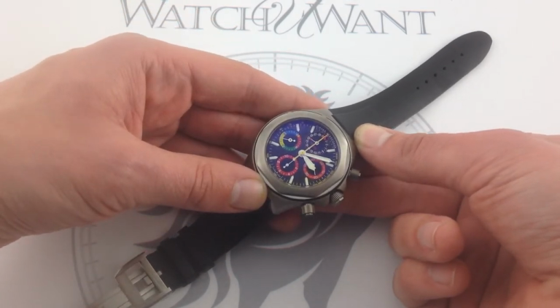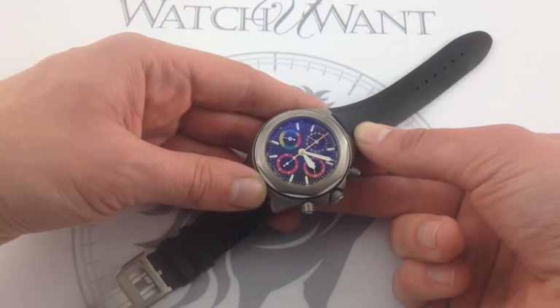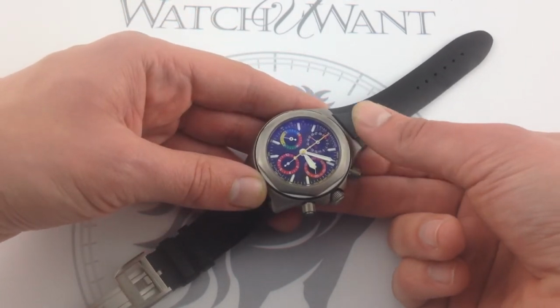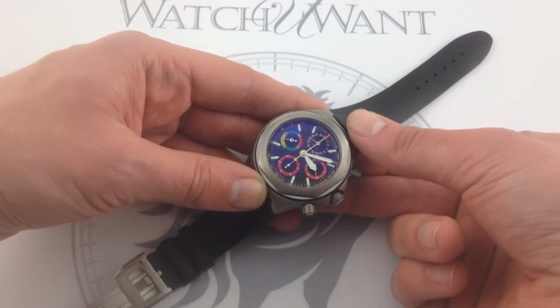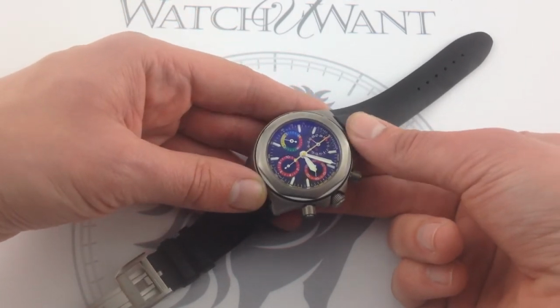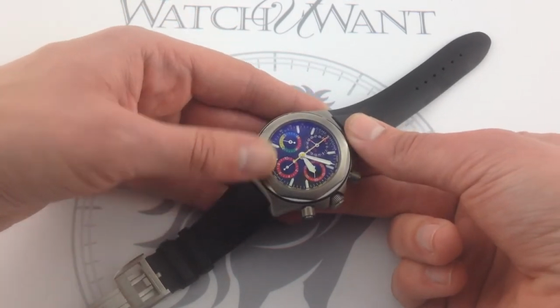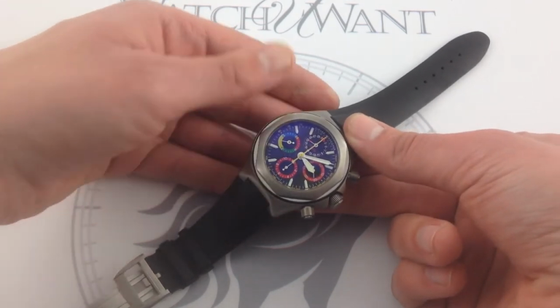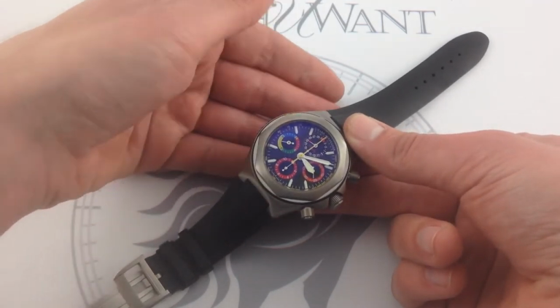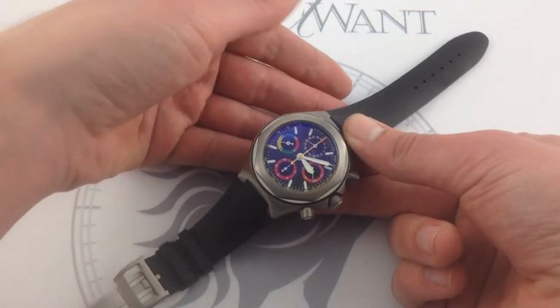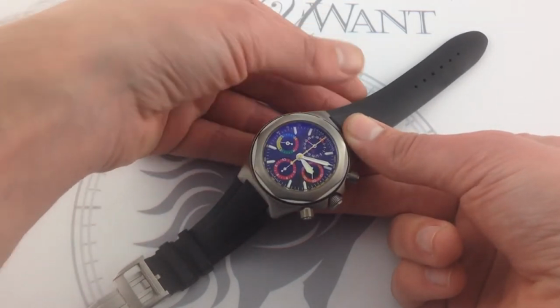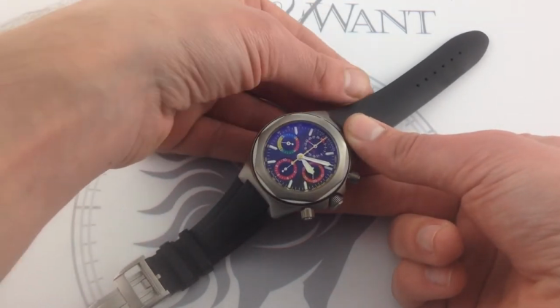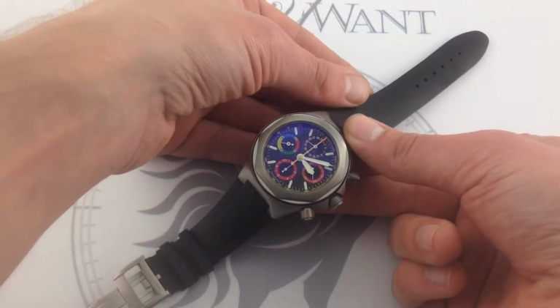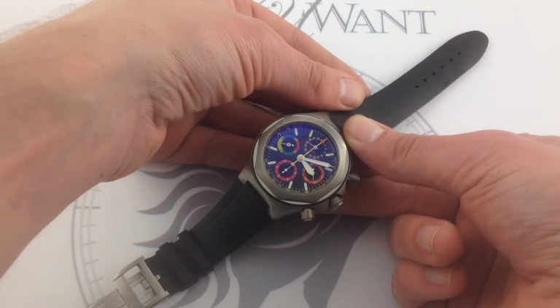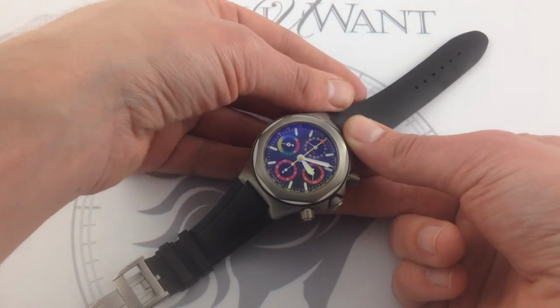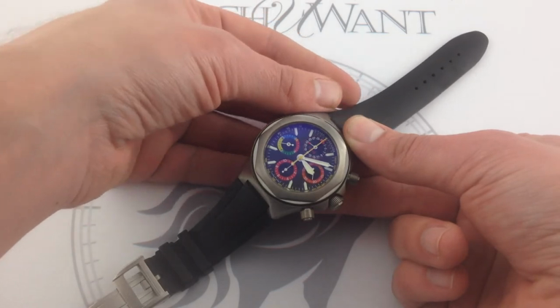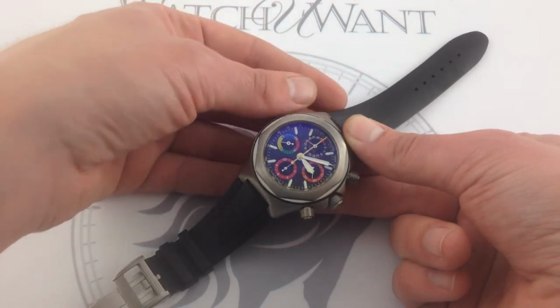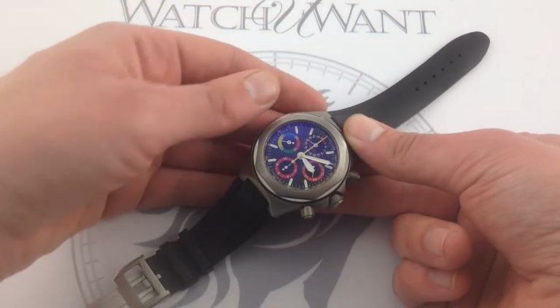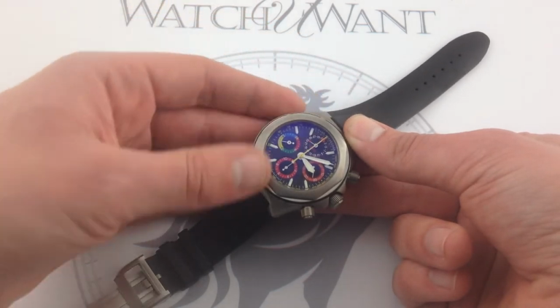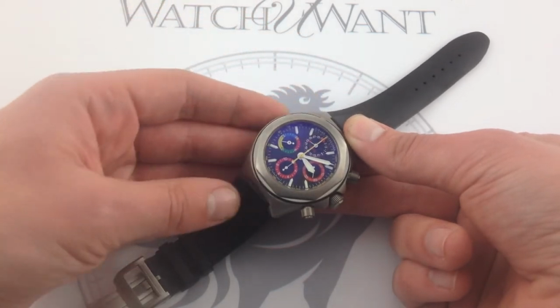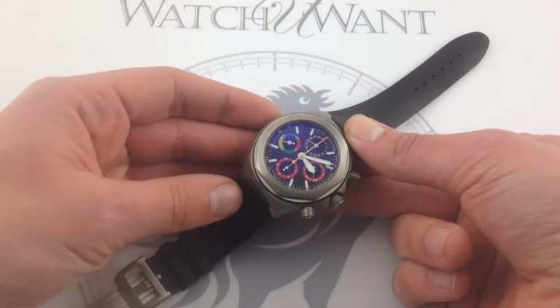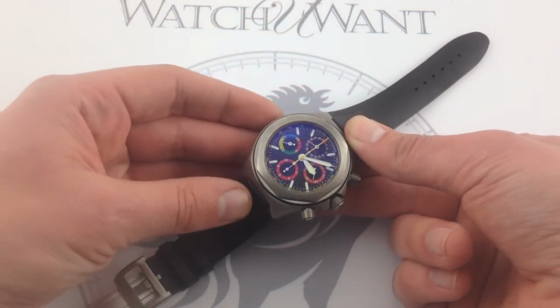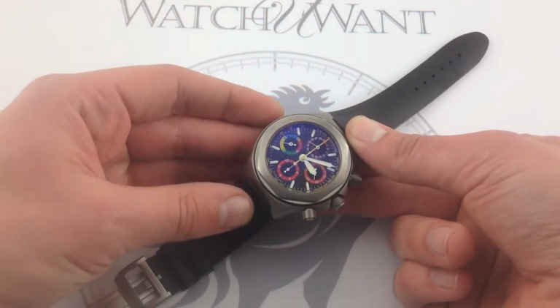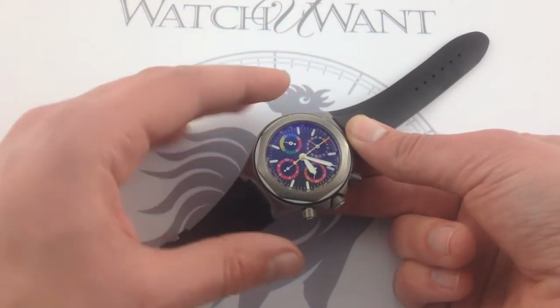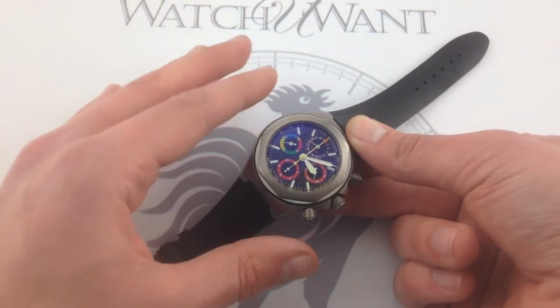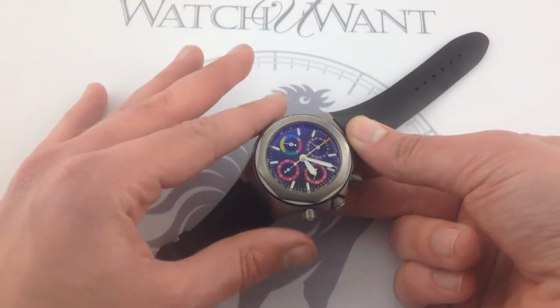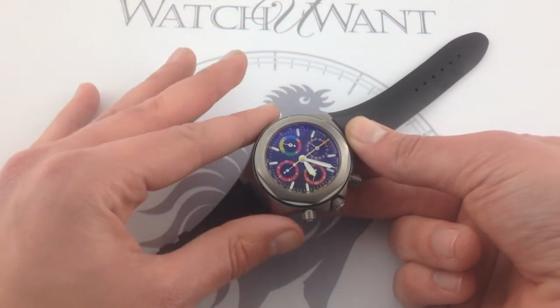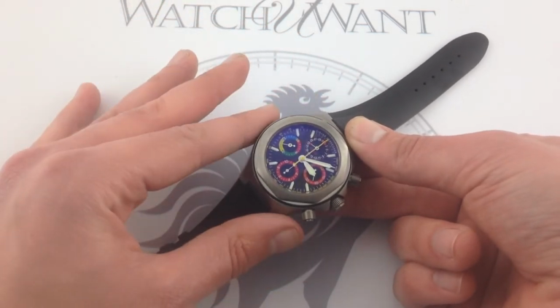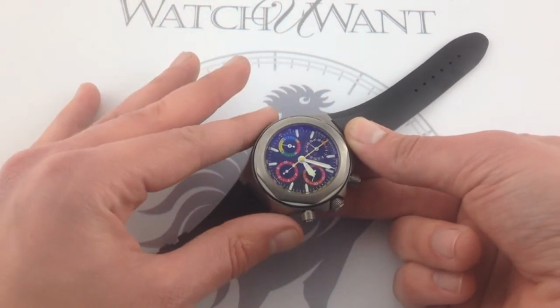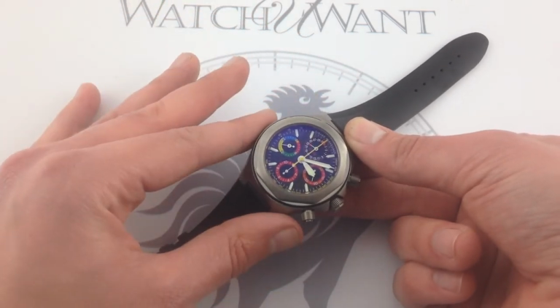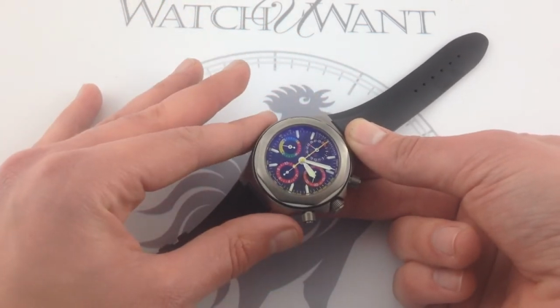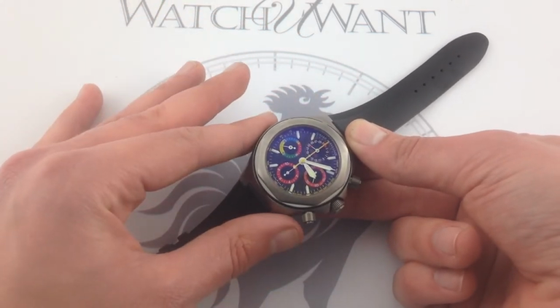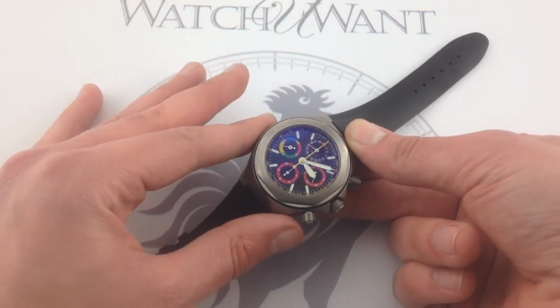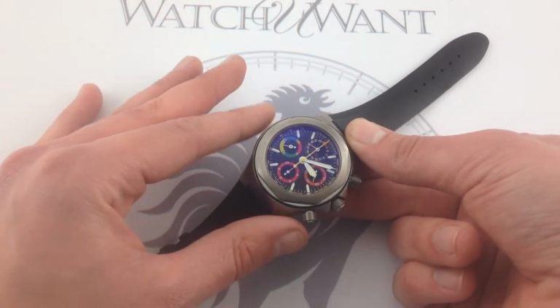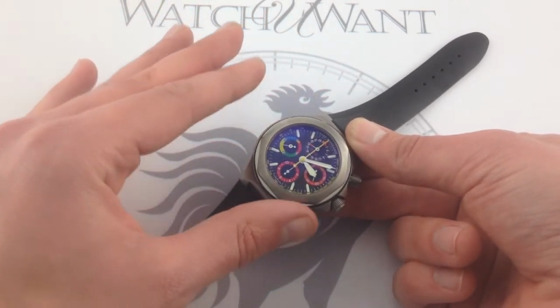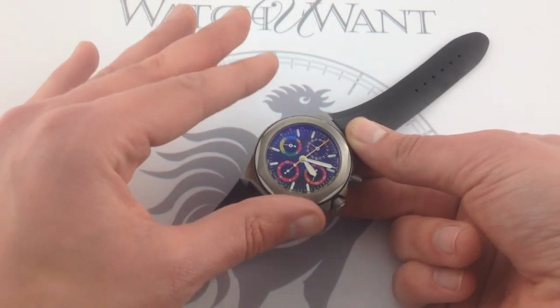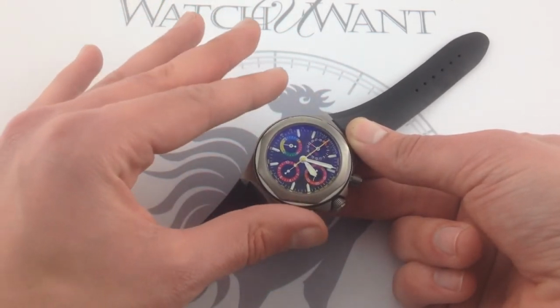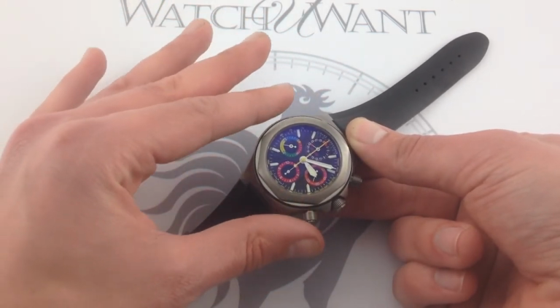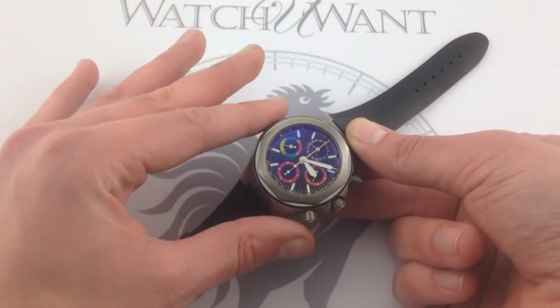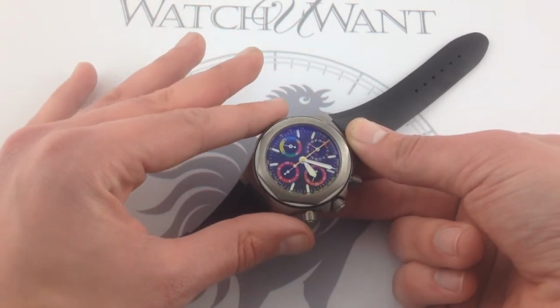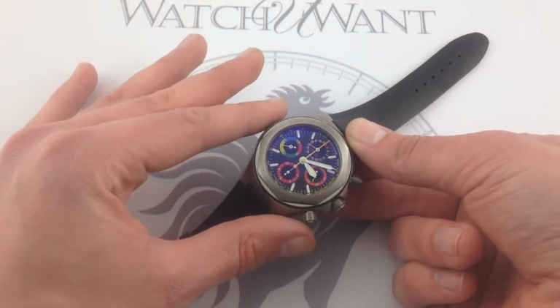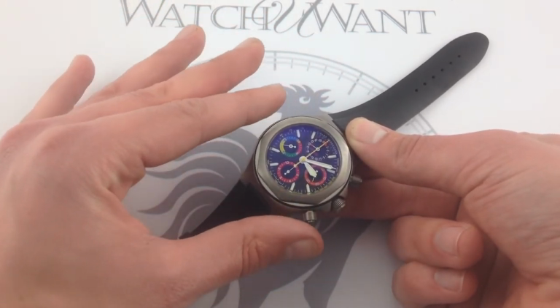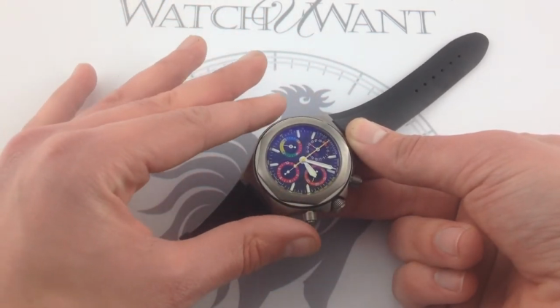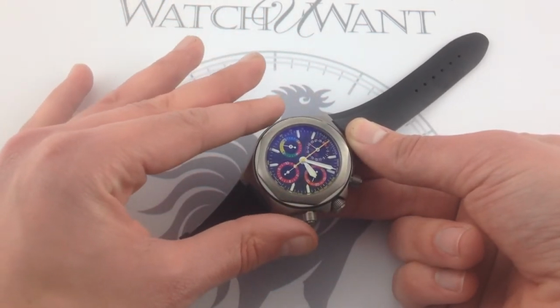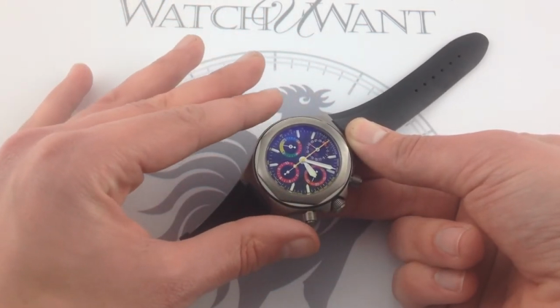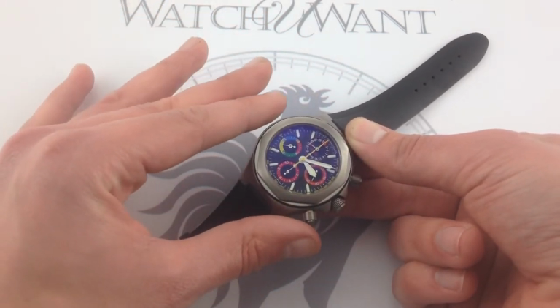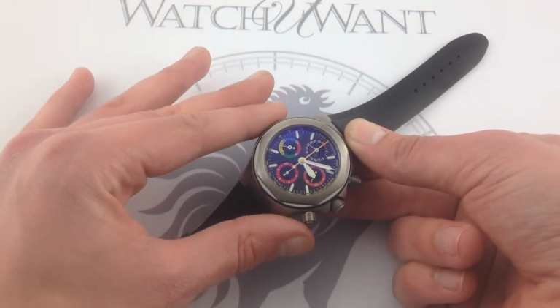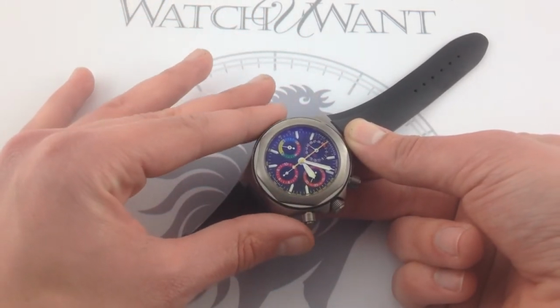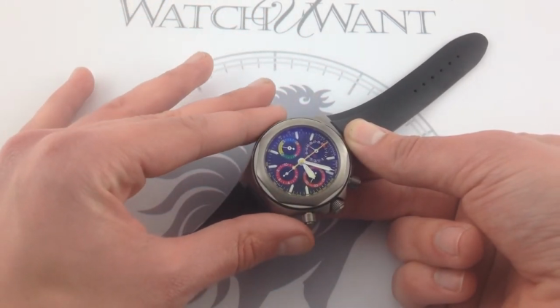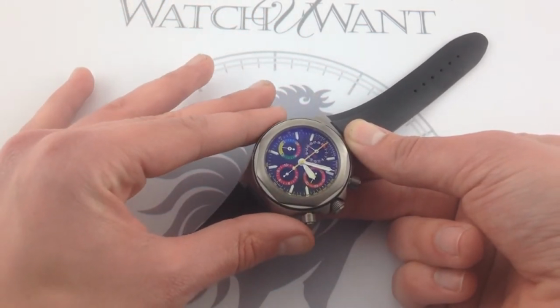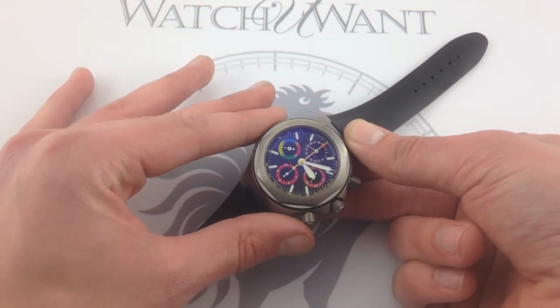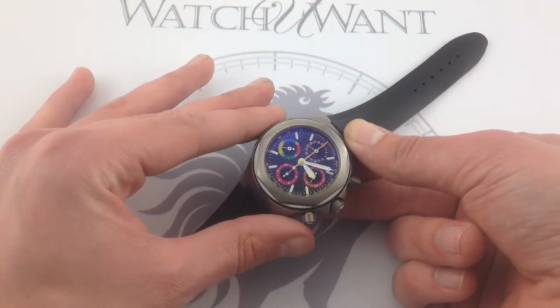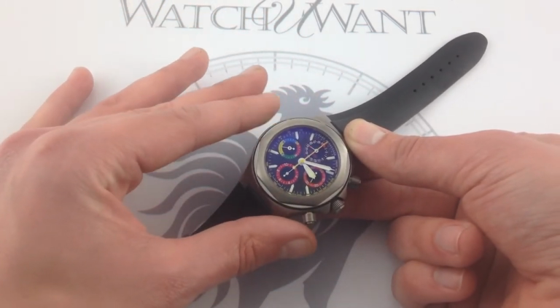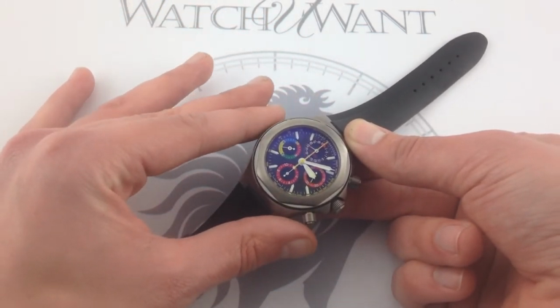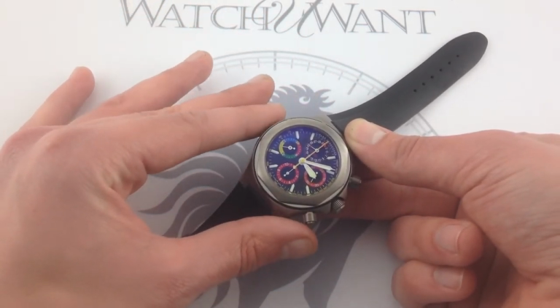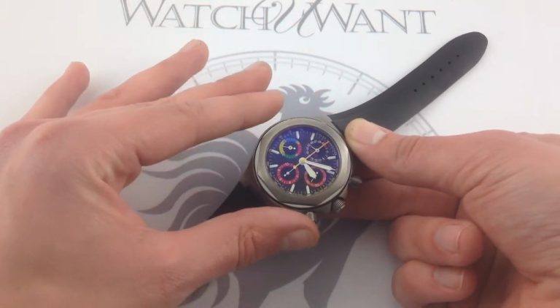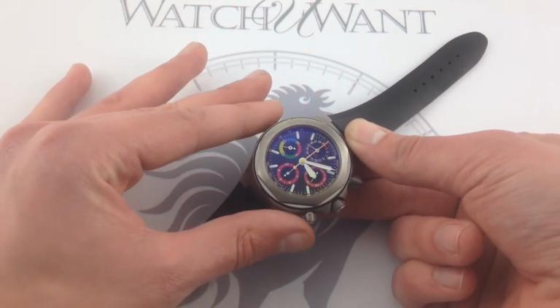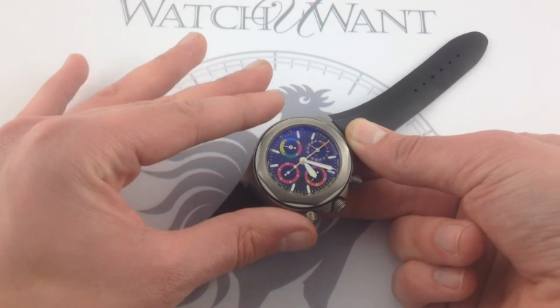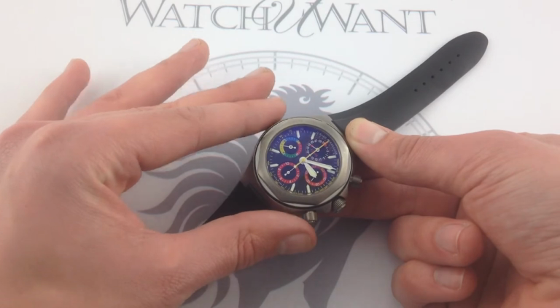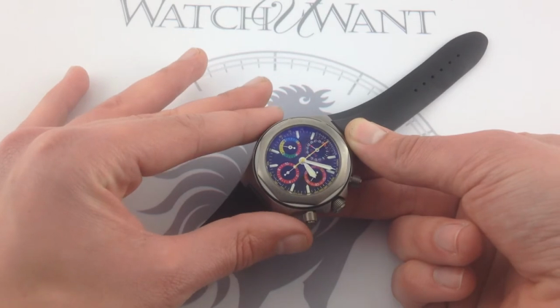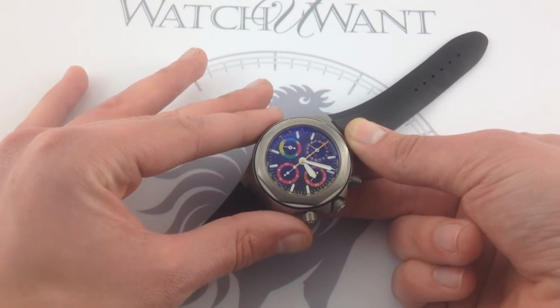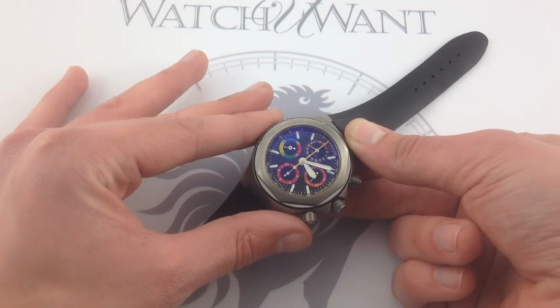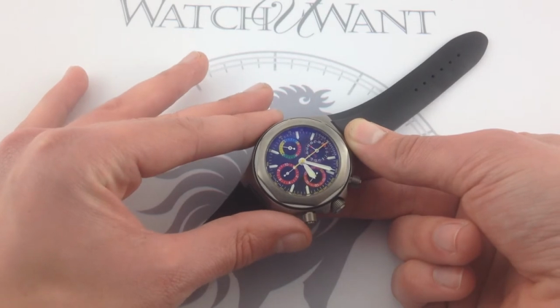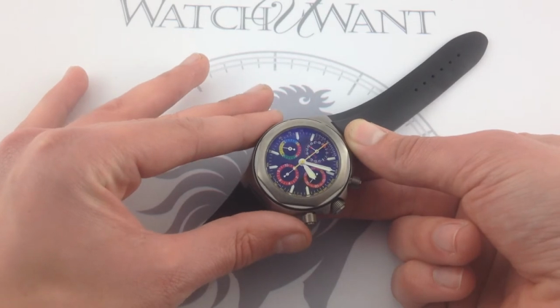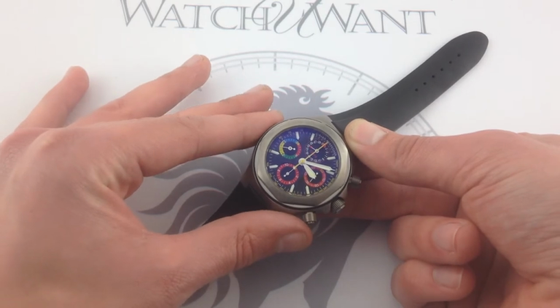And because it is a modern, seamless sports watch form, it still reads as a new watch, even over a decade later.